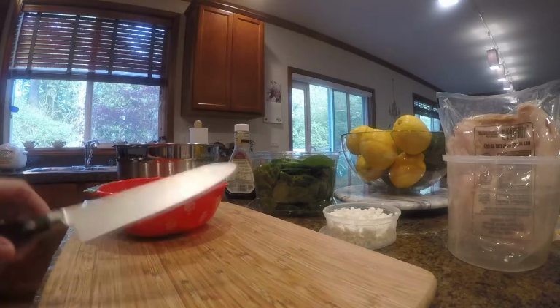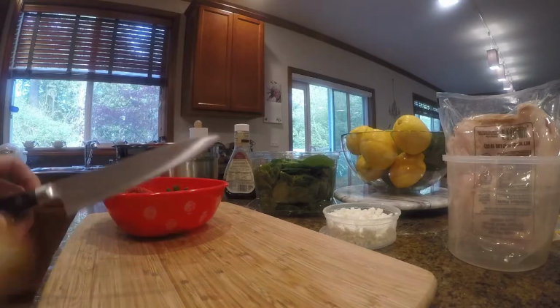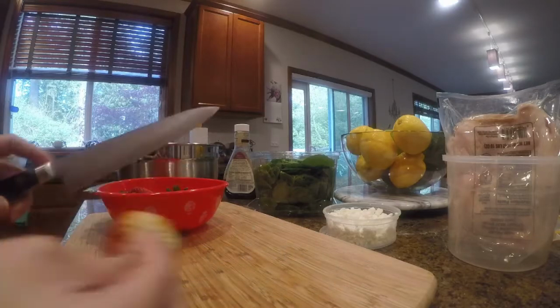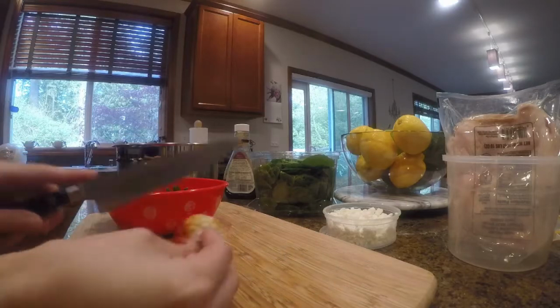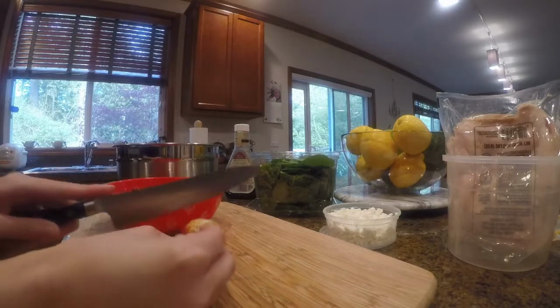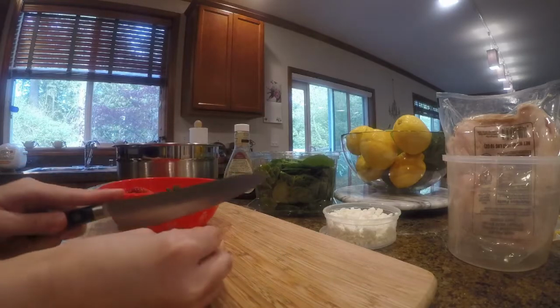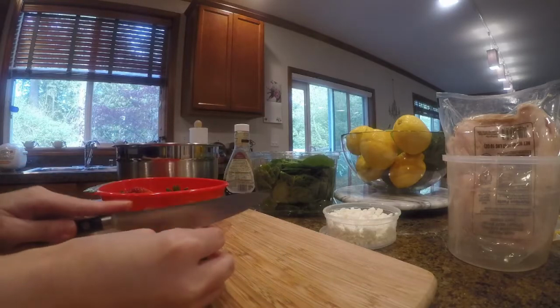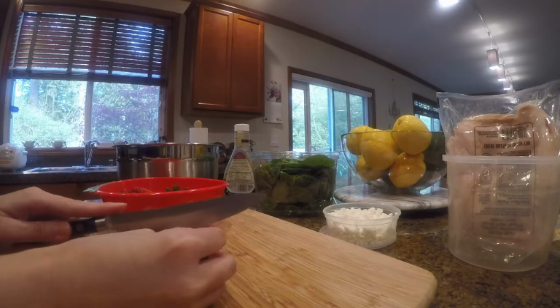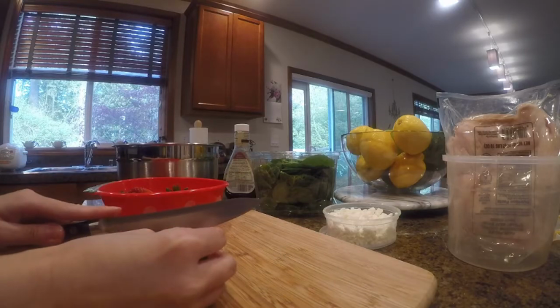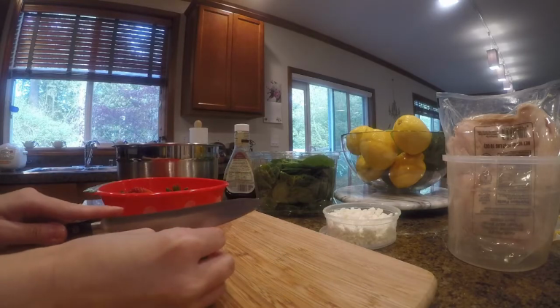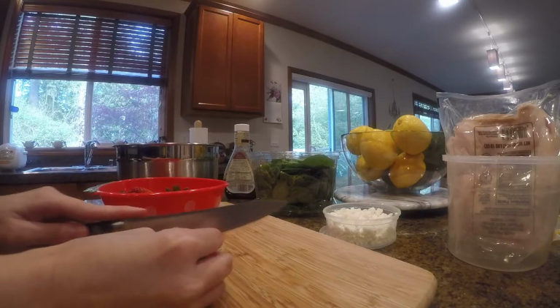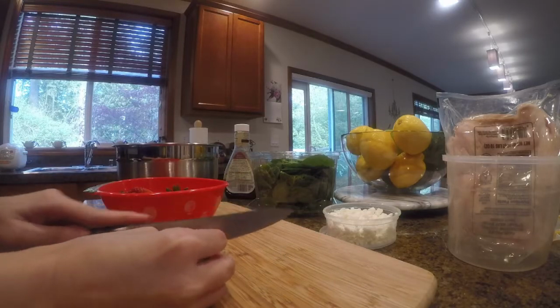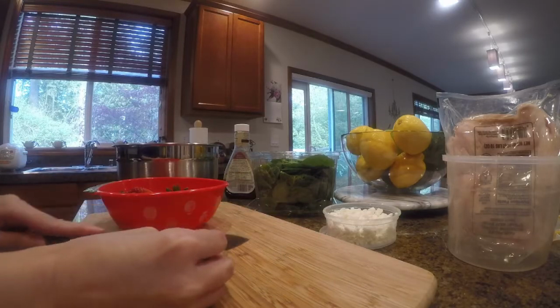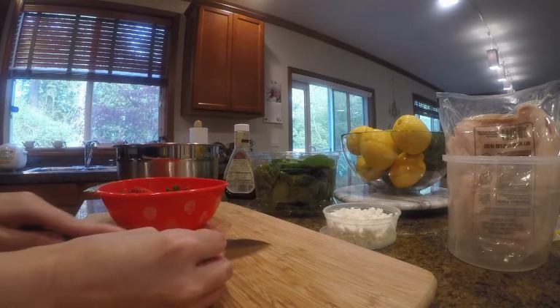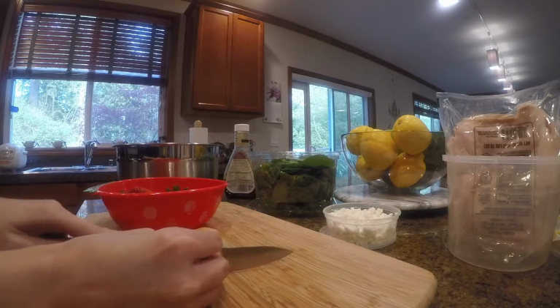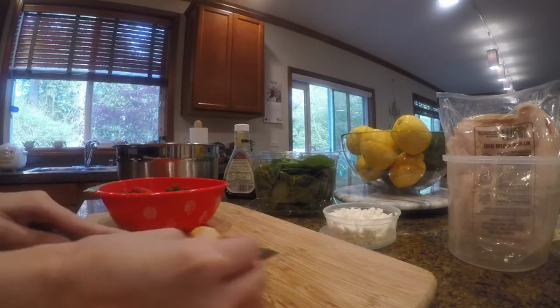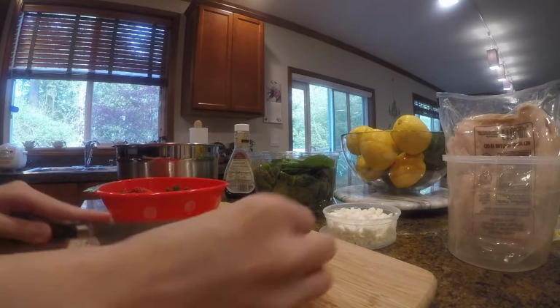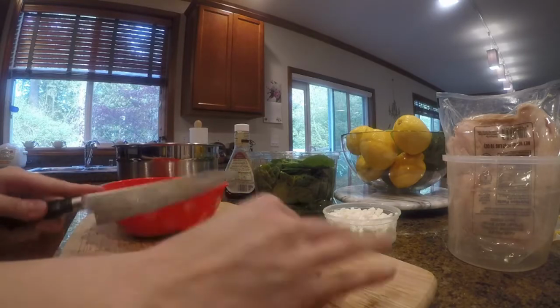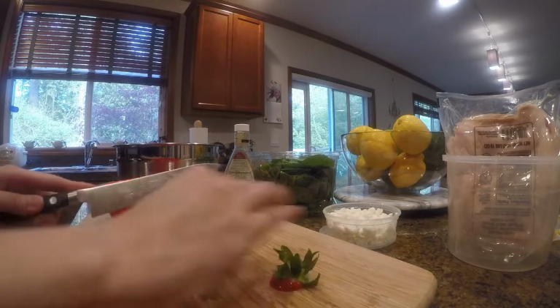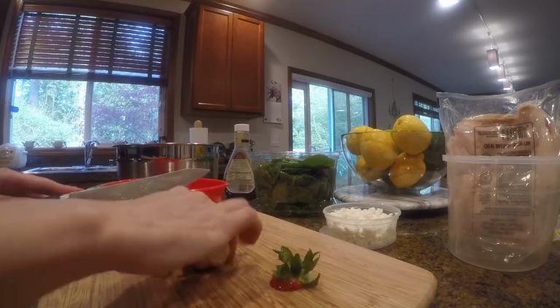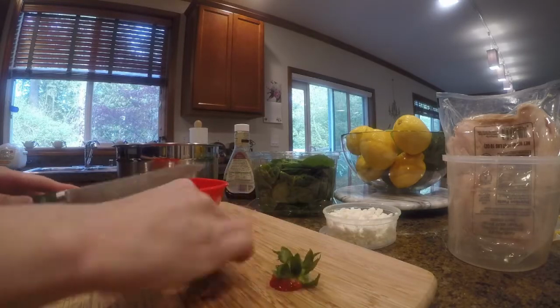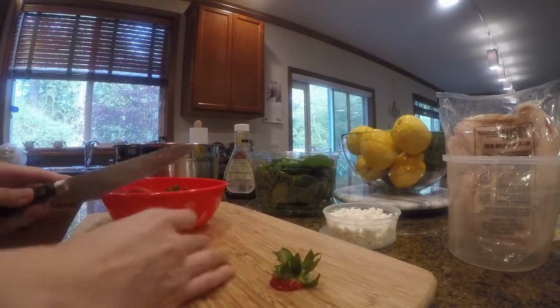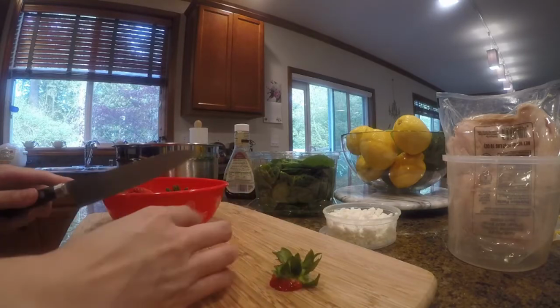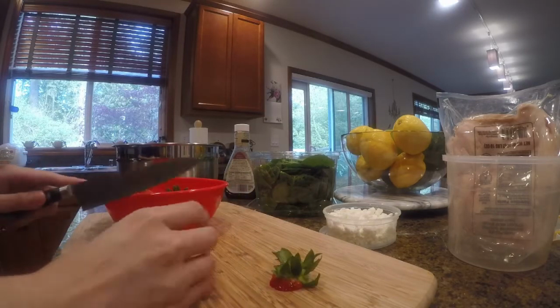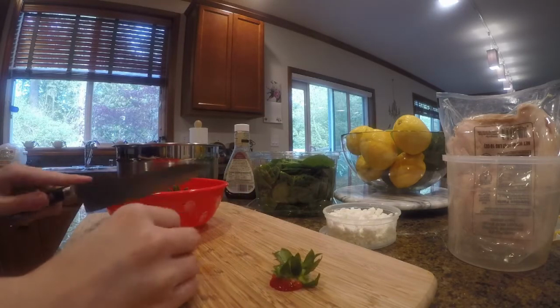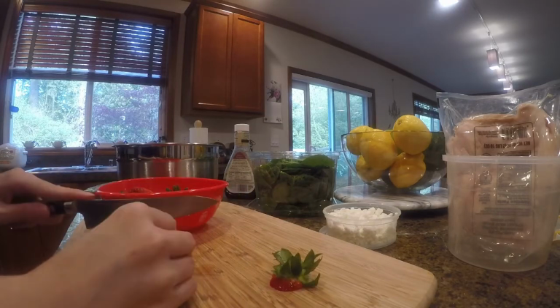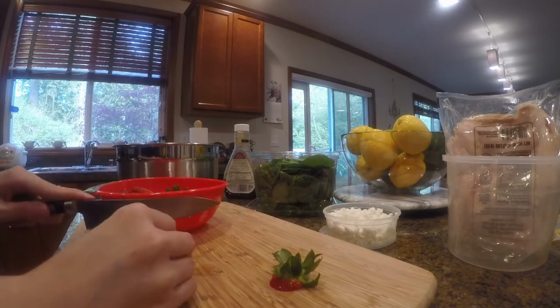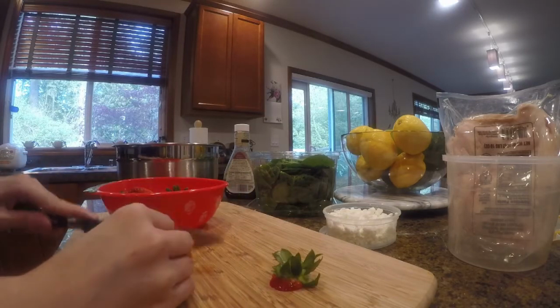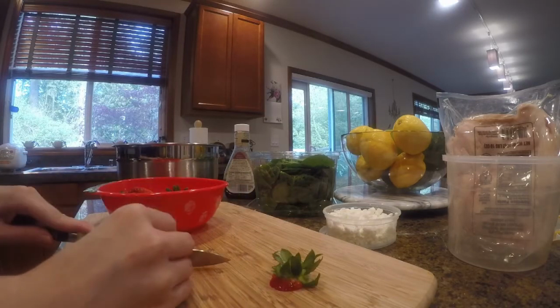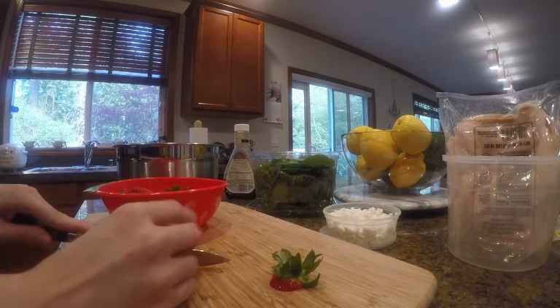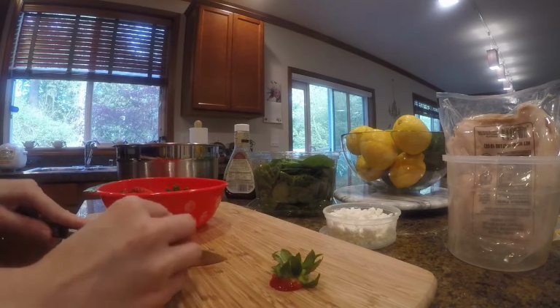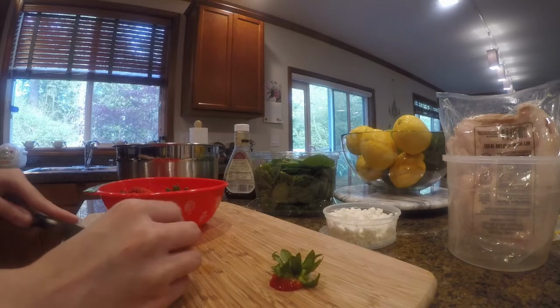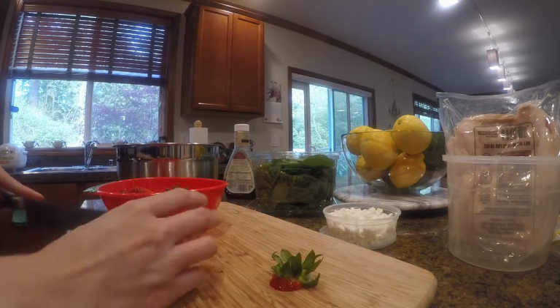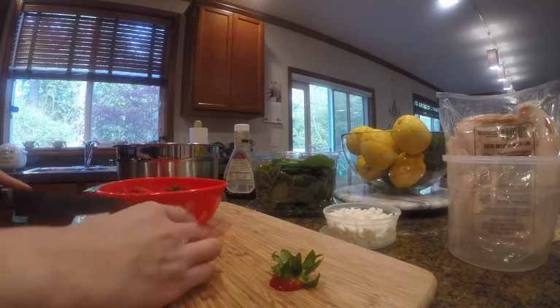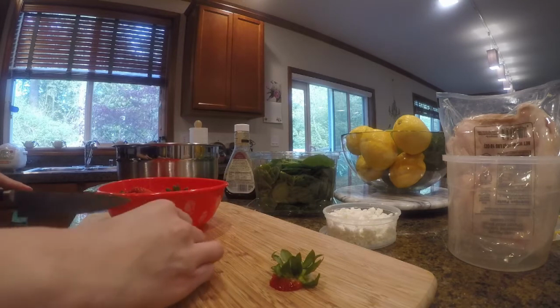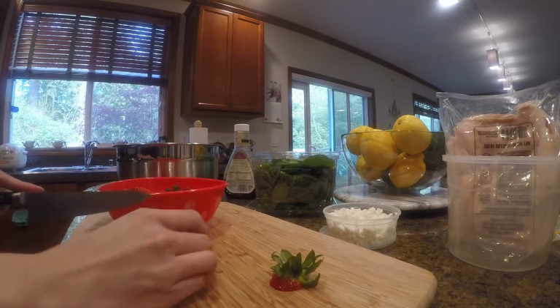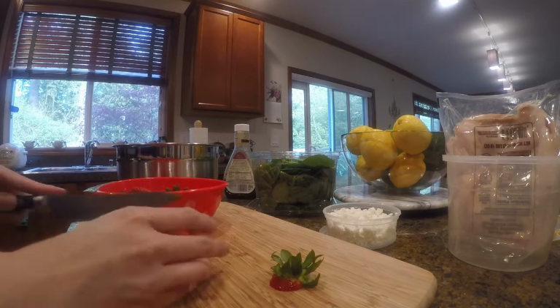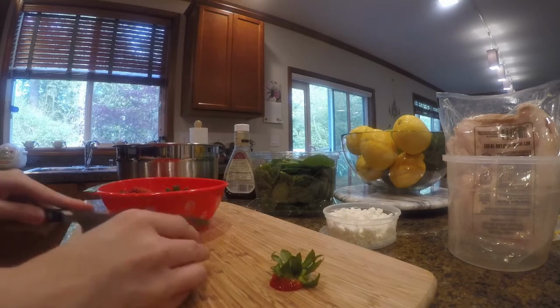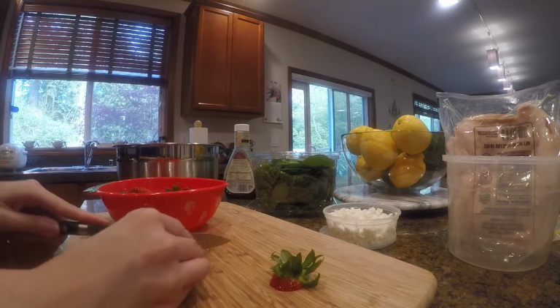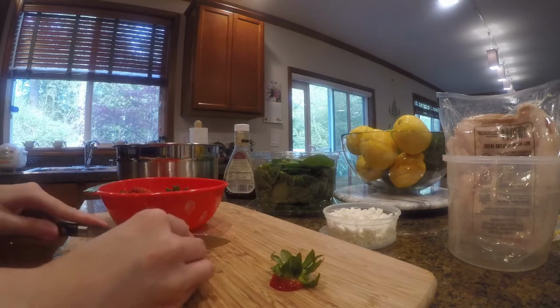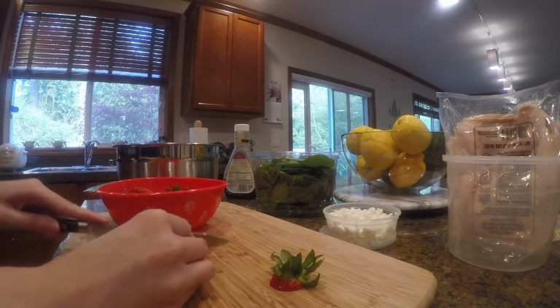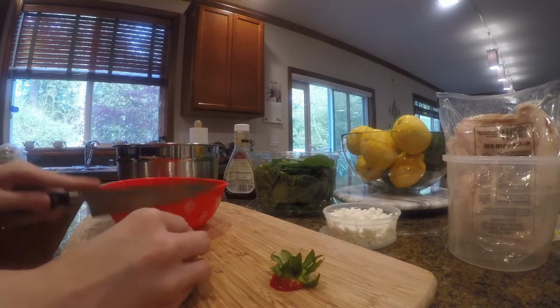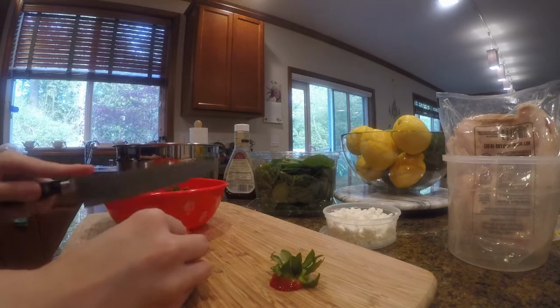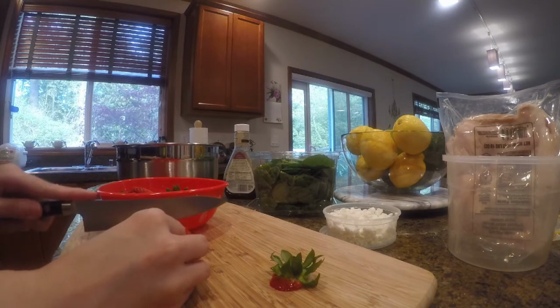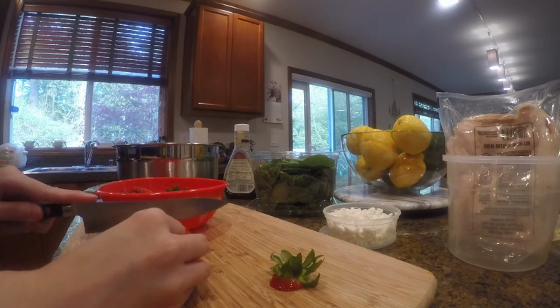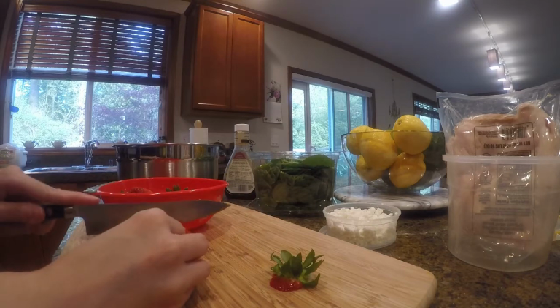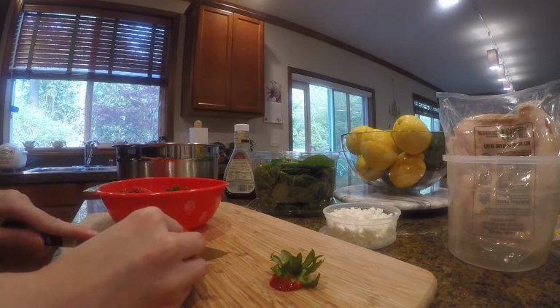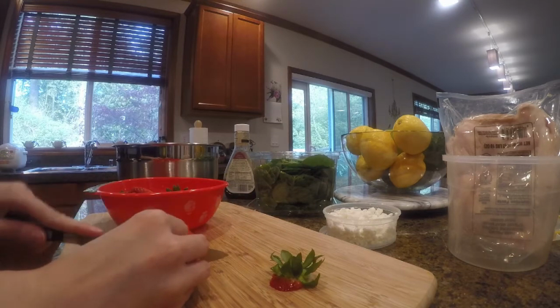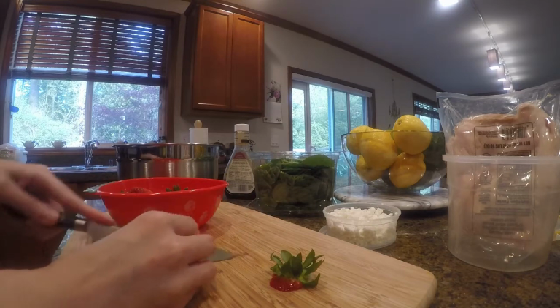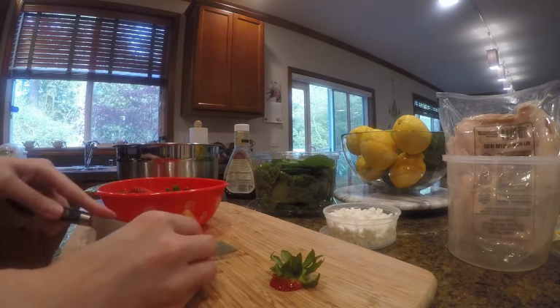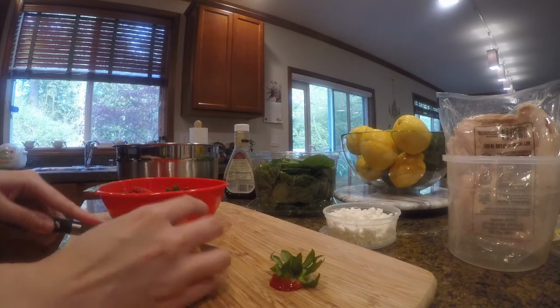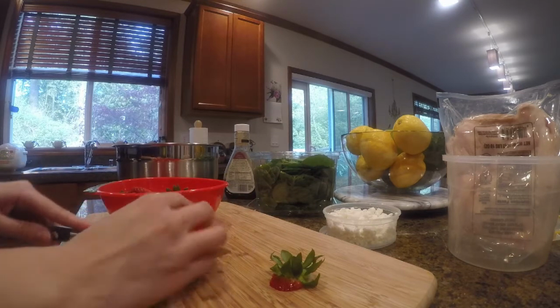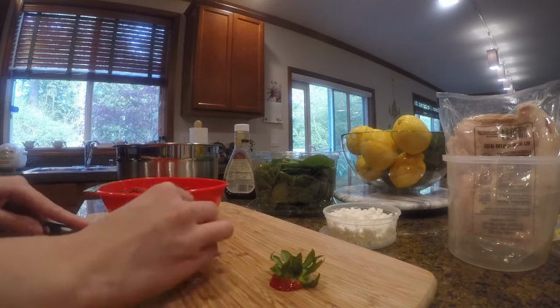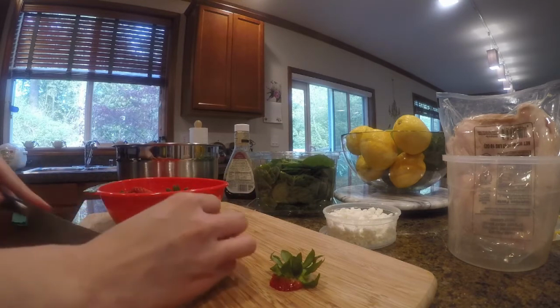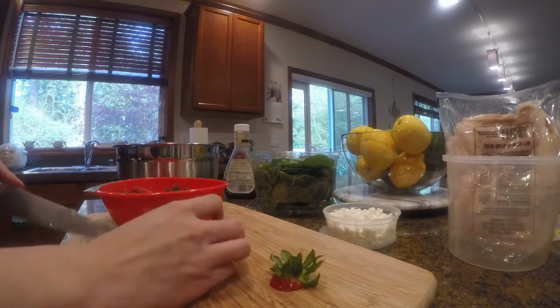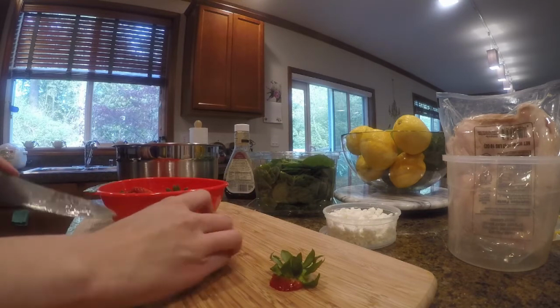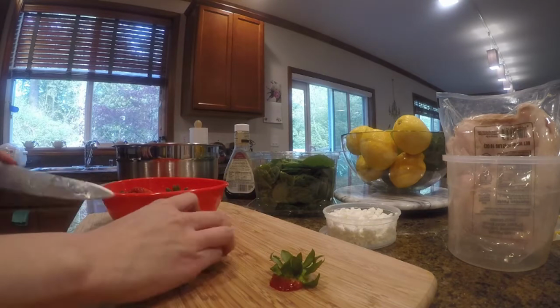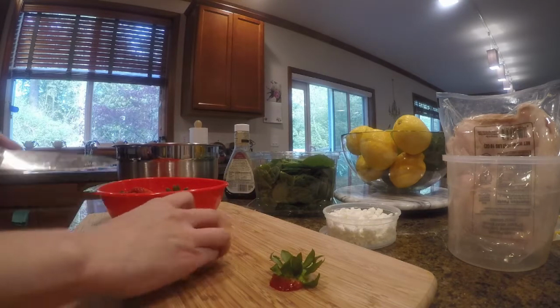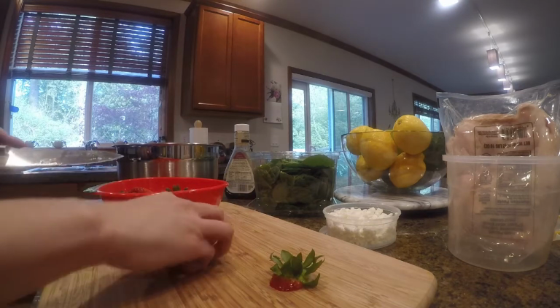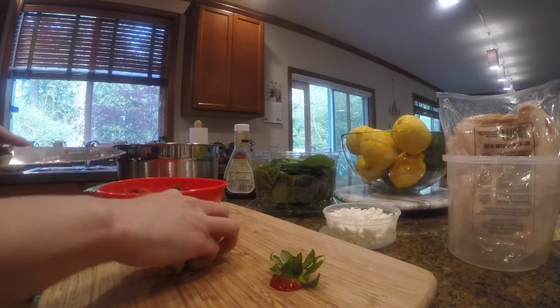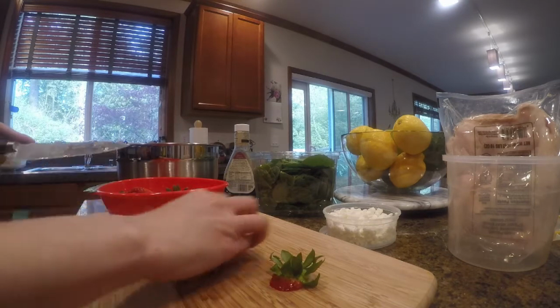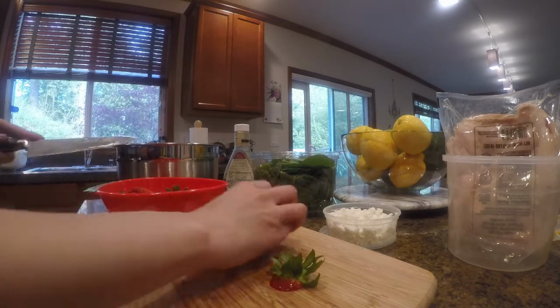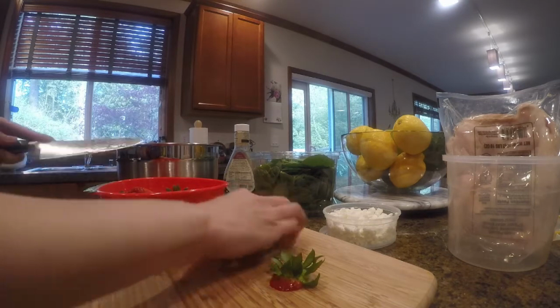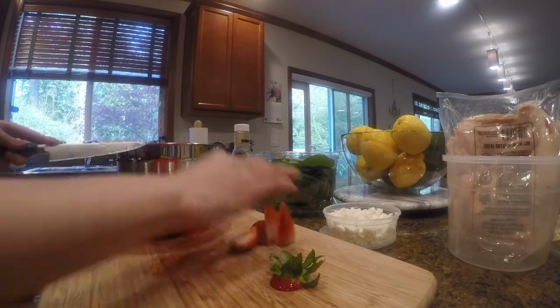Here's another easy fail-proof dish: toss salad.